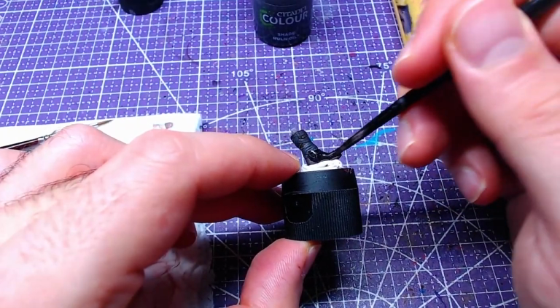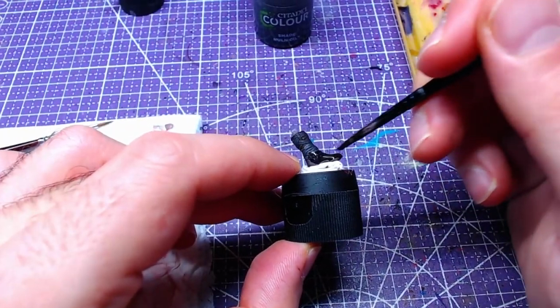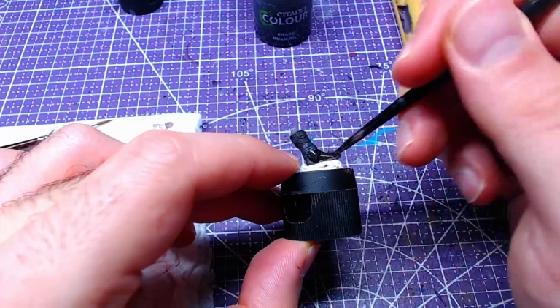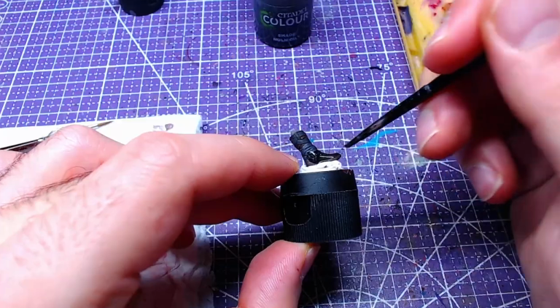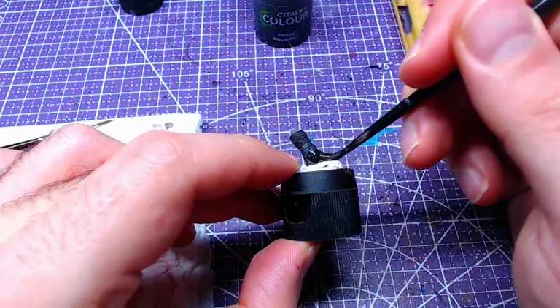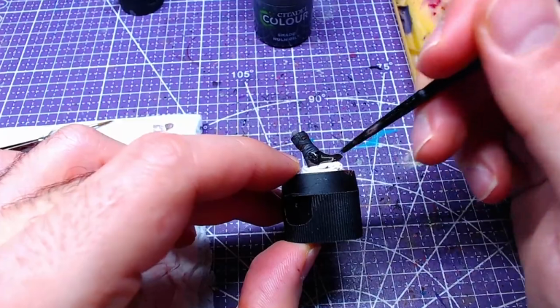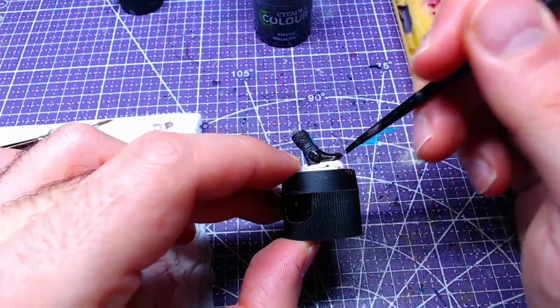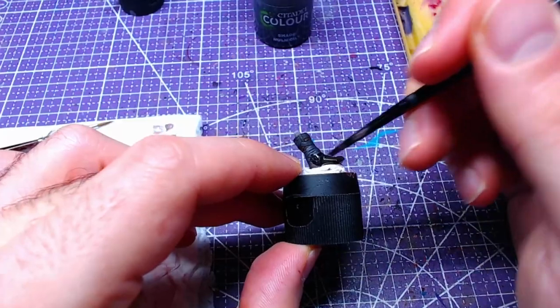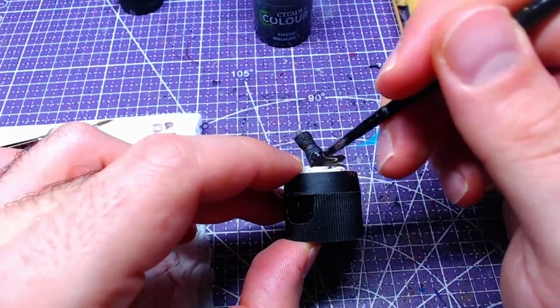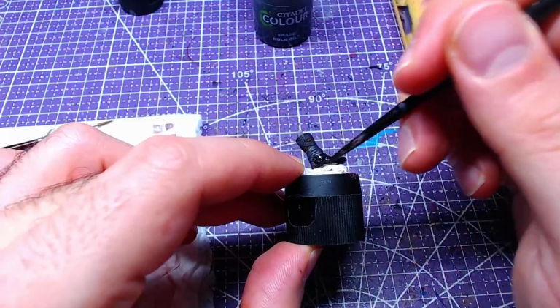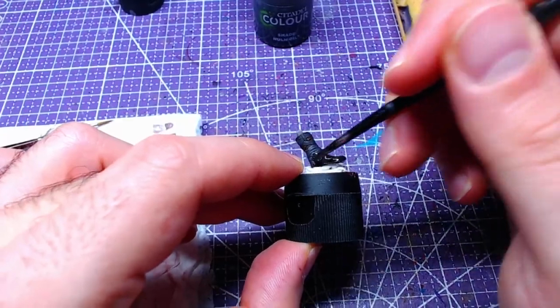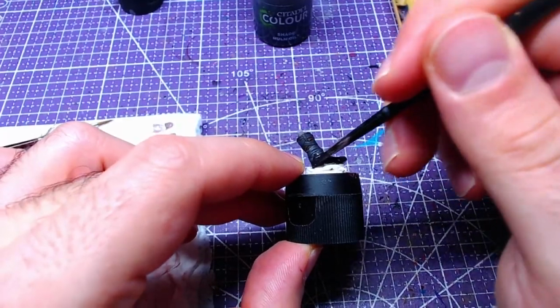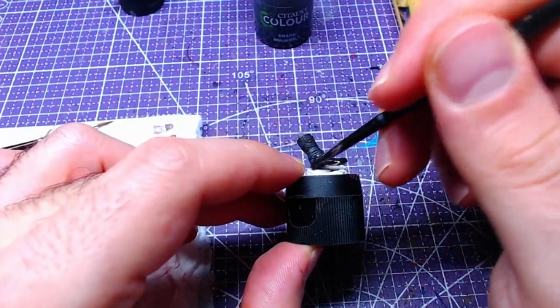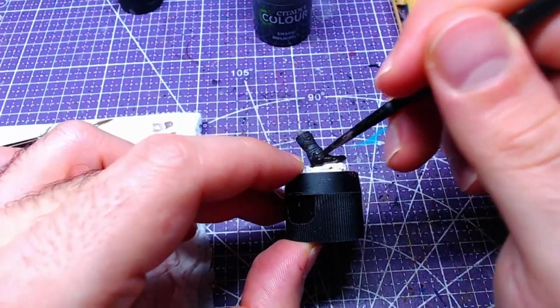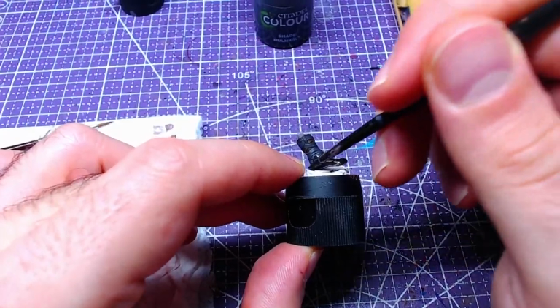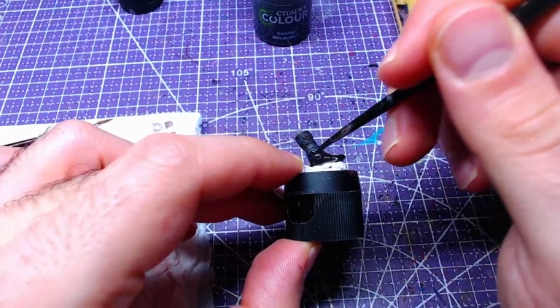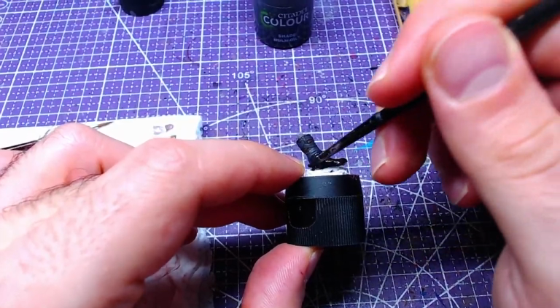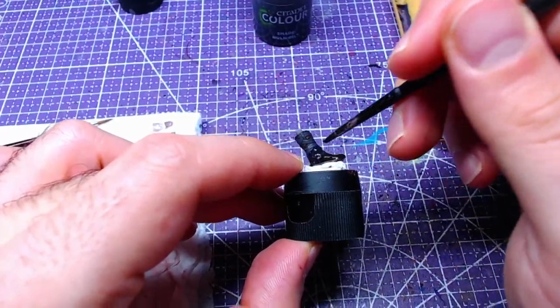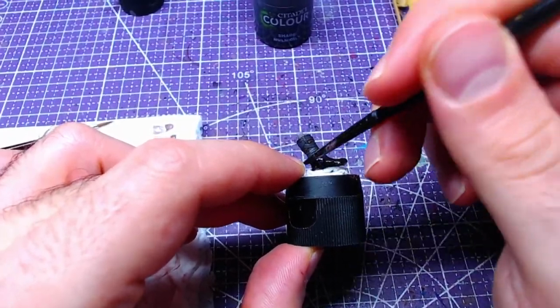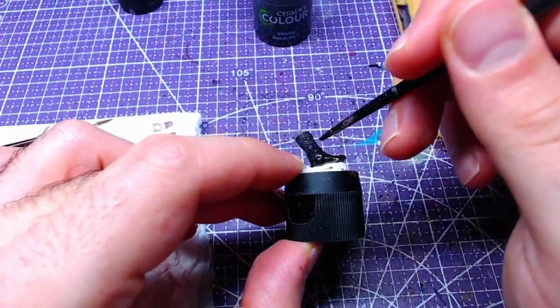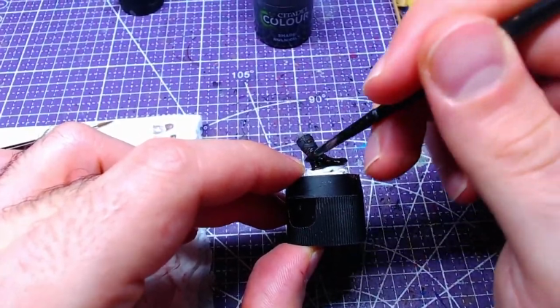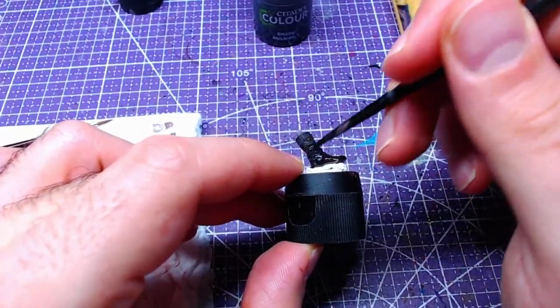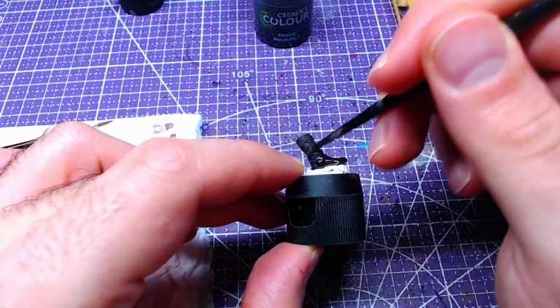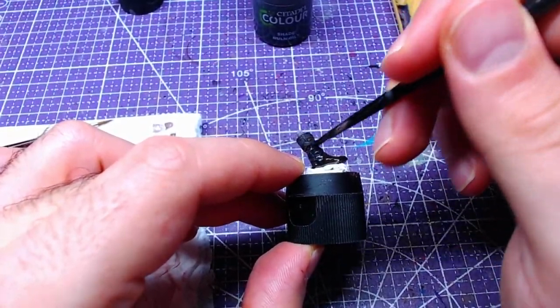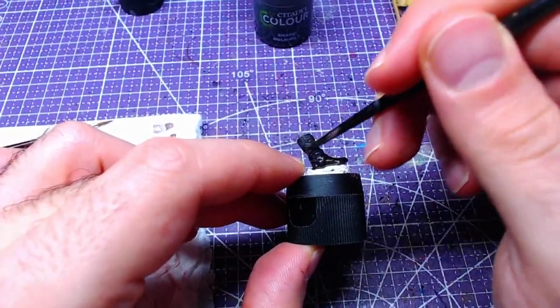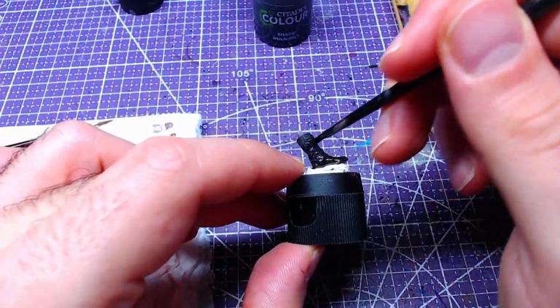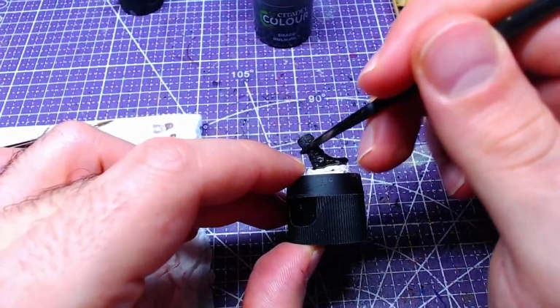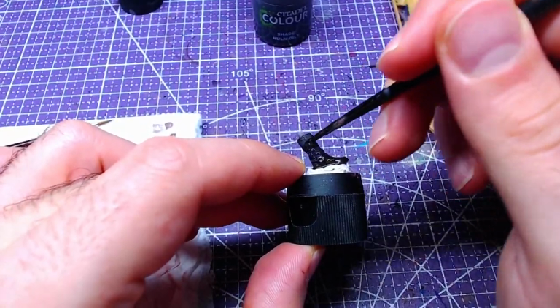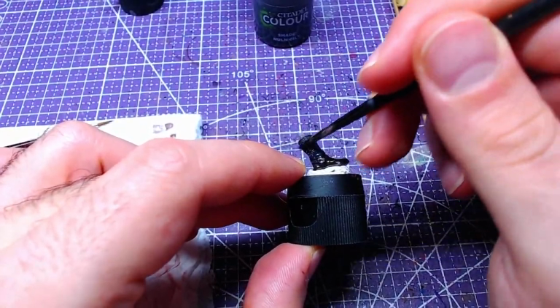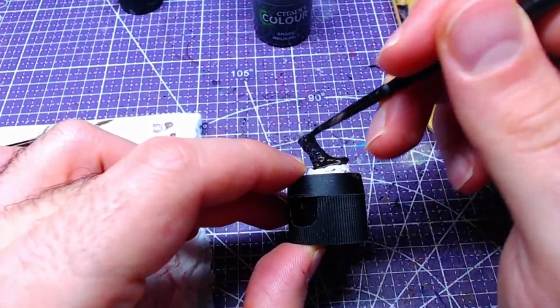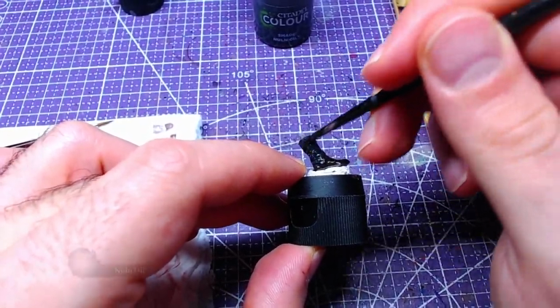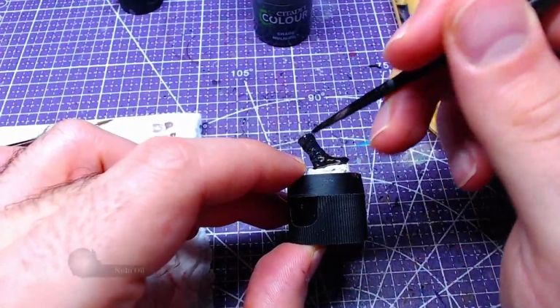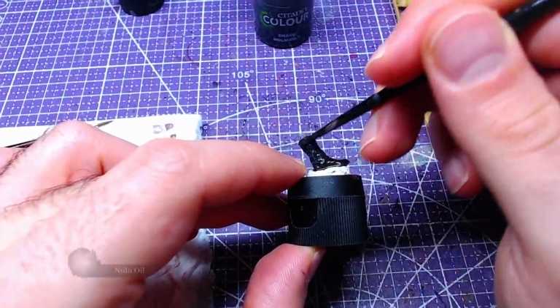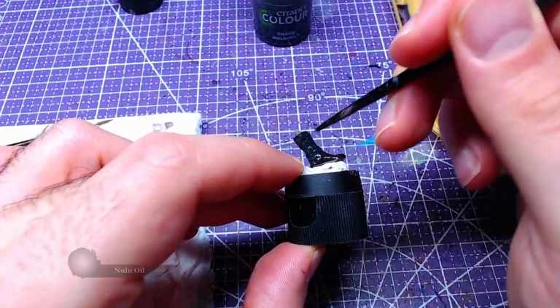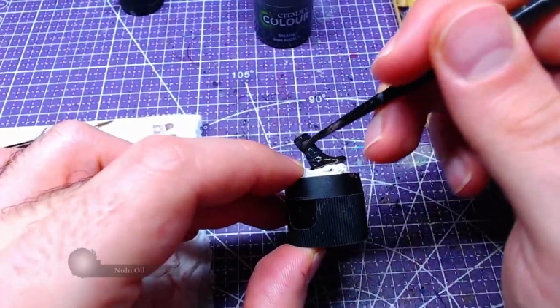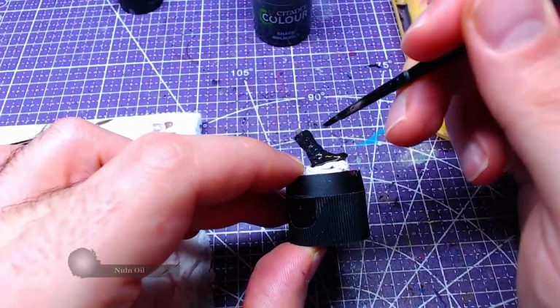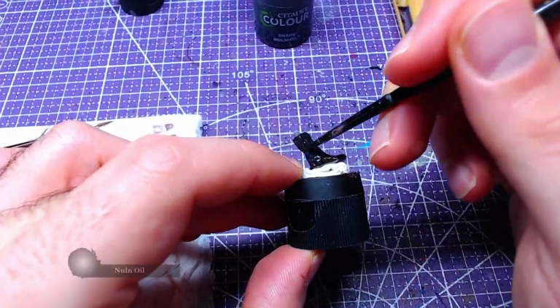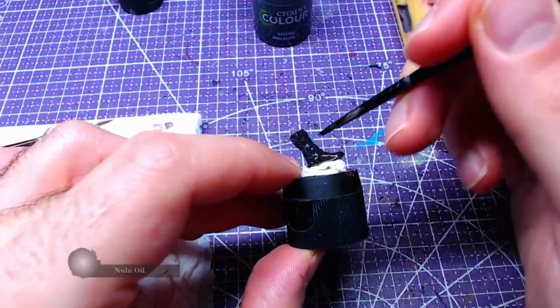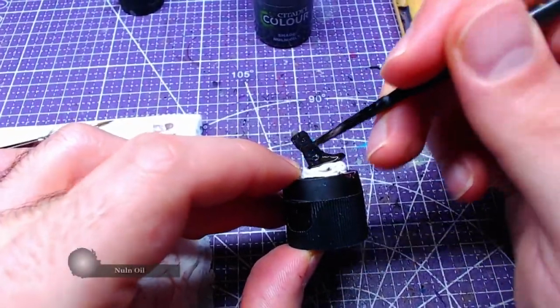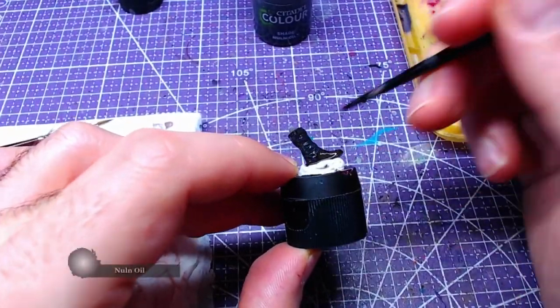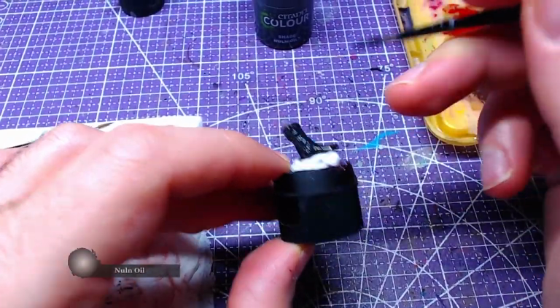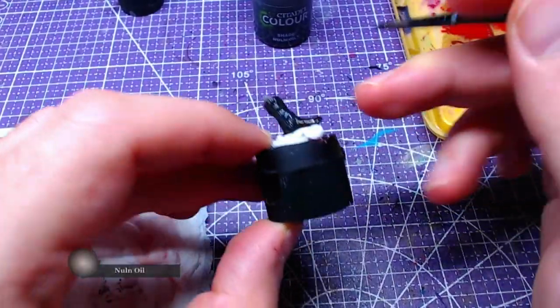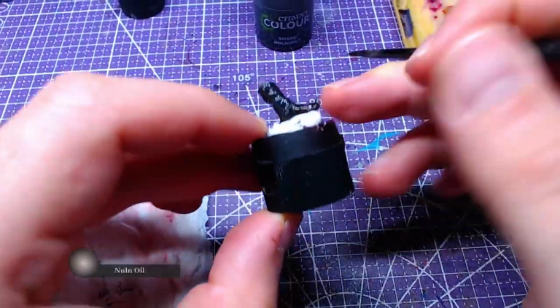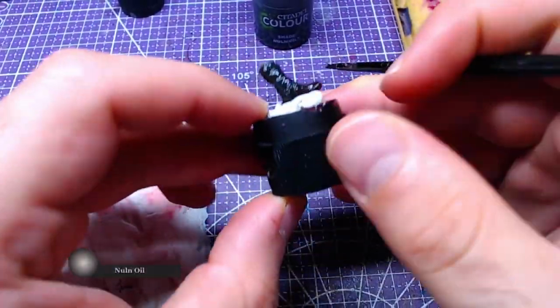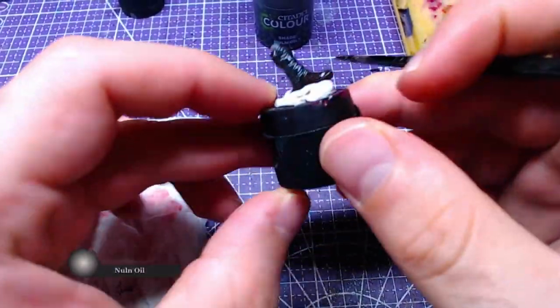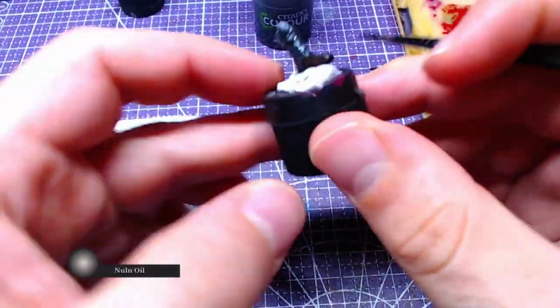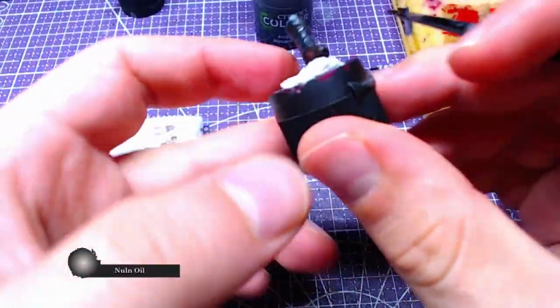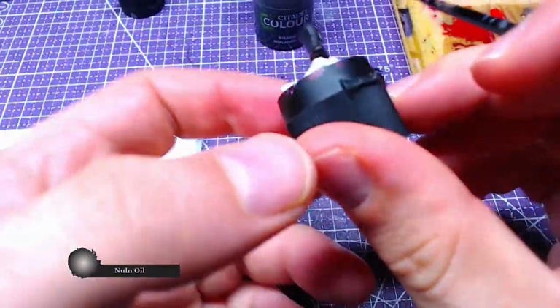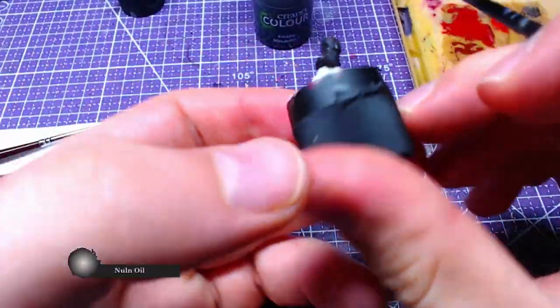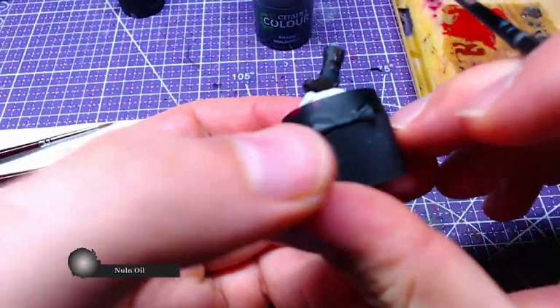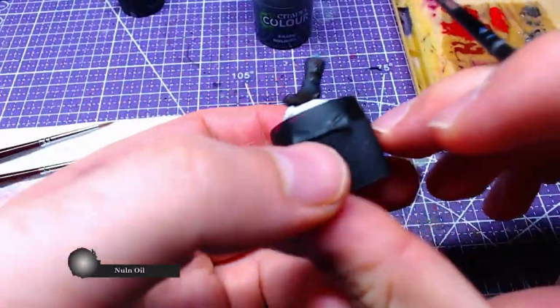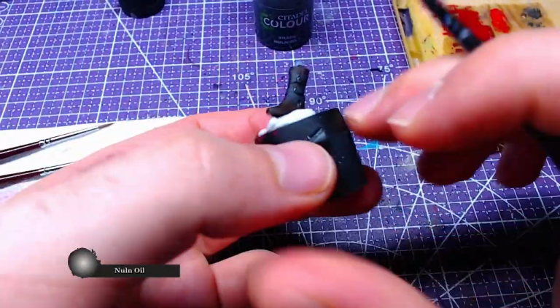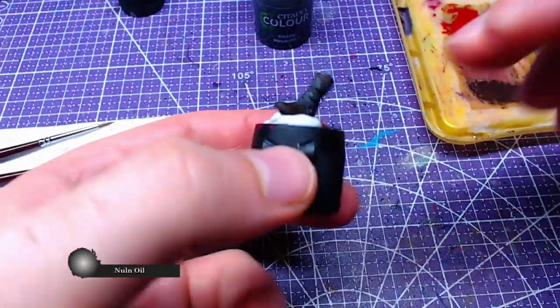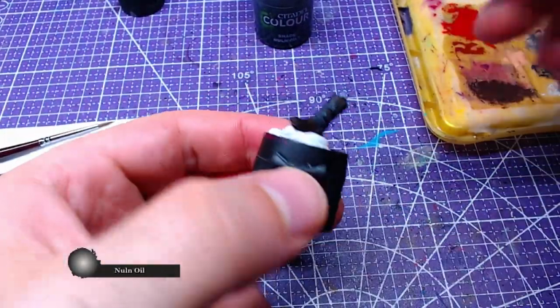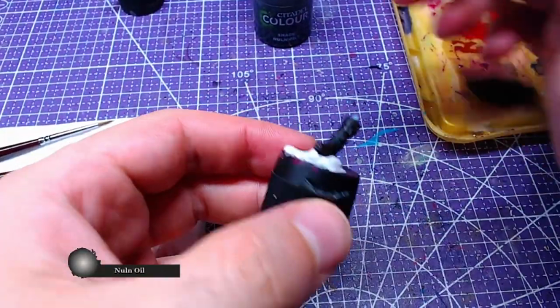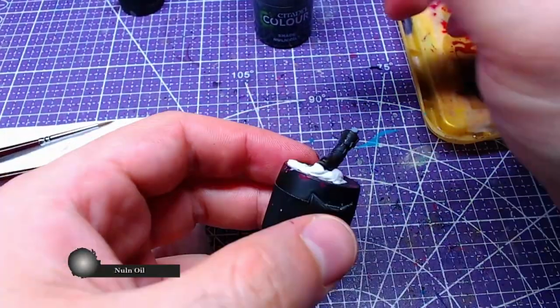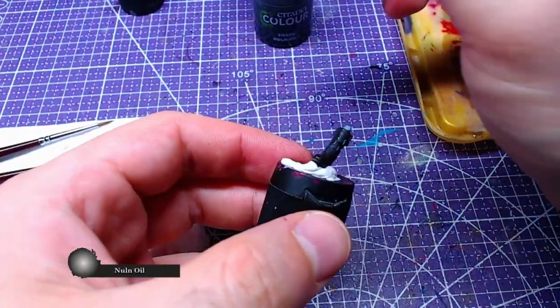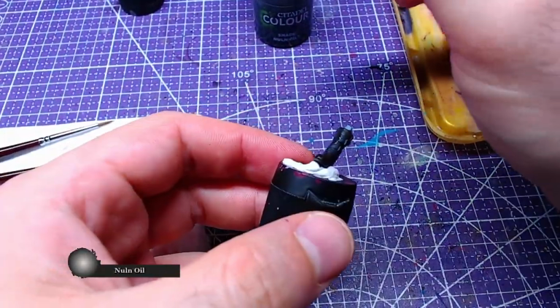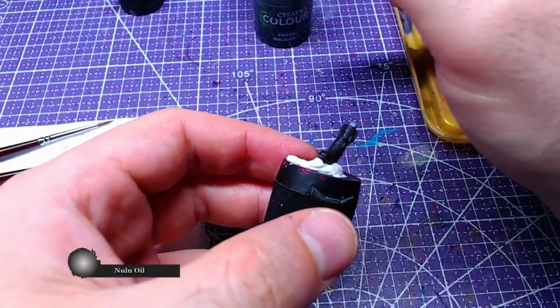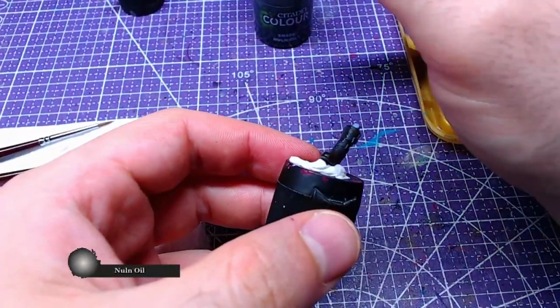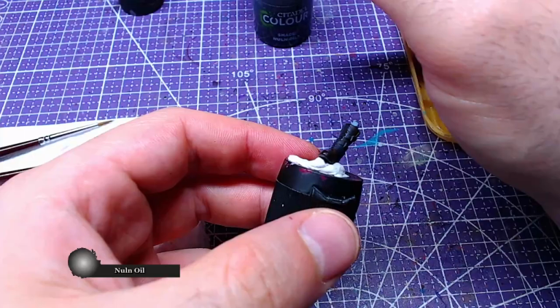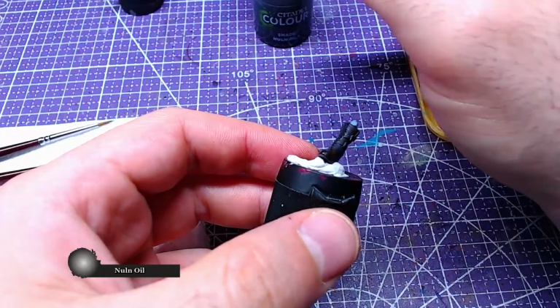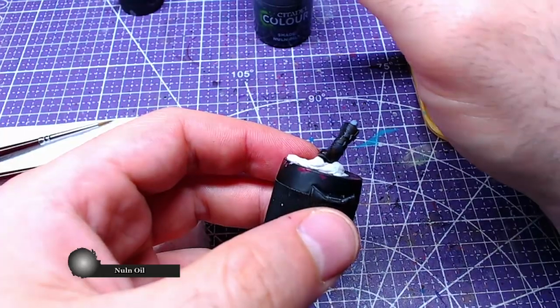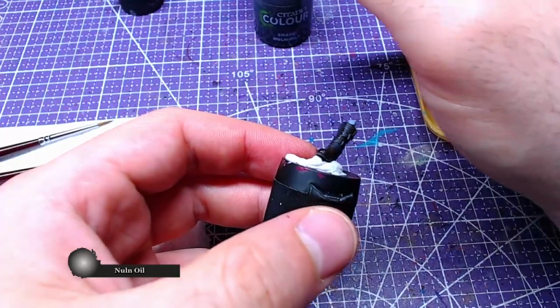Everything is now set for shading our piece. We will apply Nuln Oil to the entirety of the pieces.